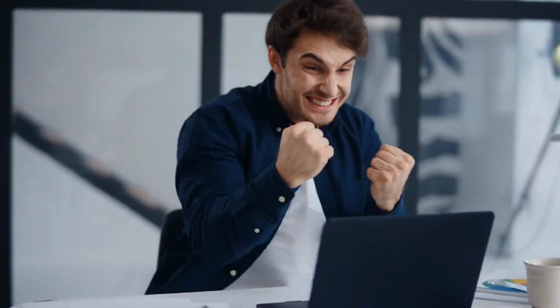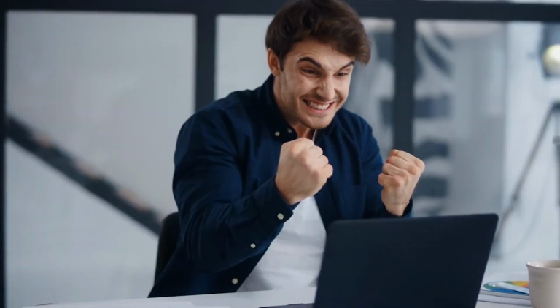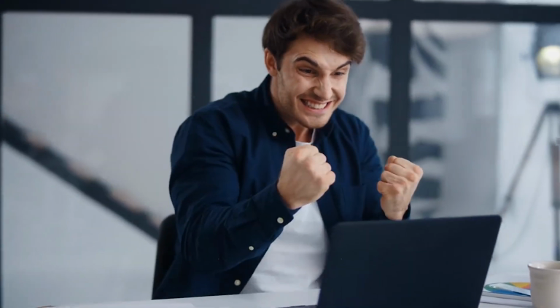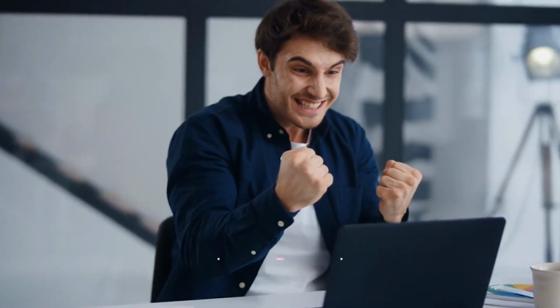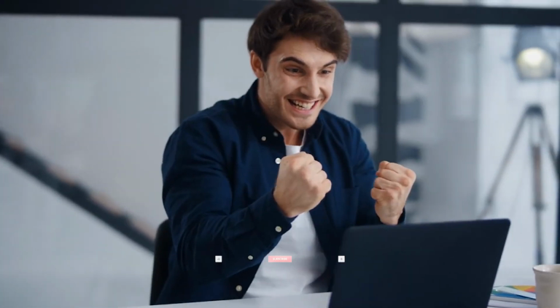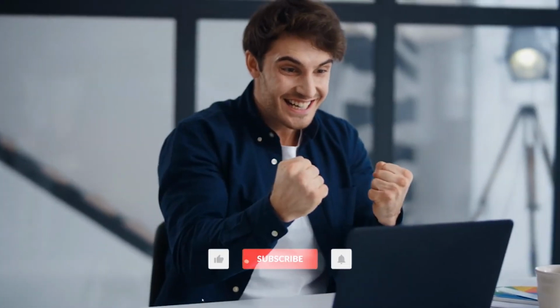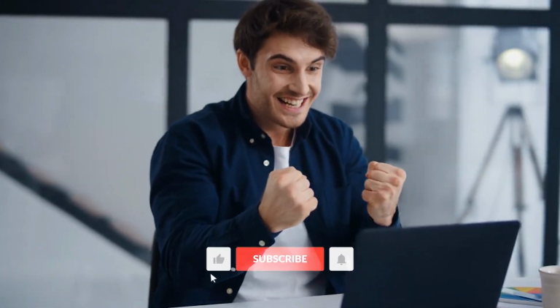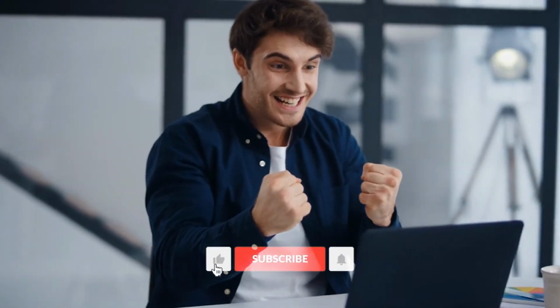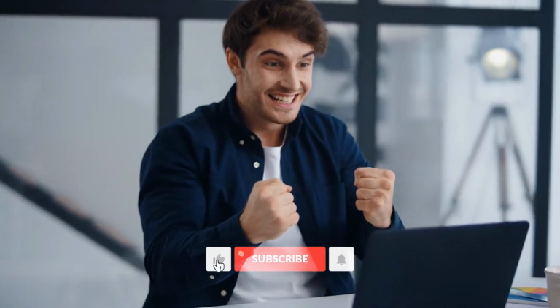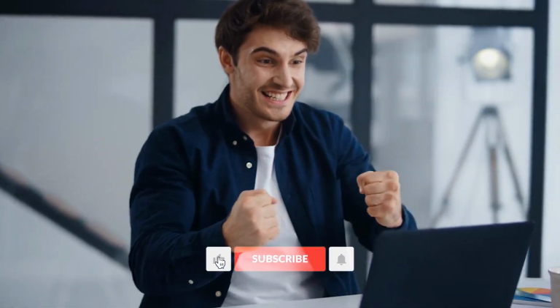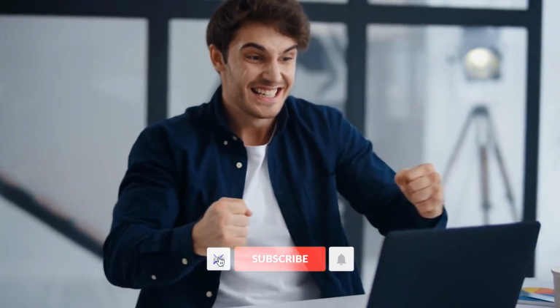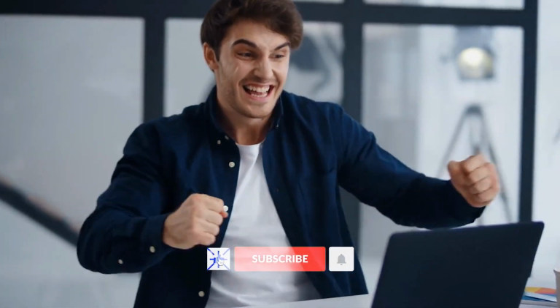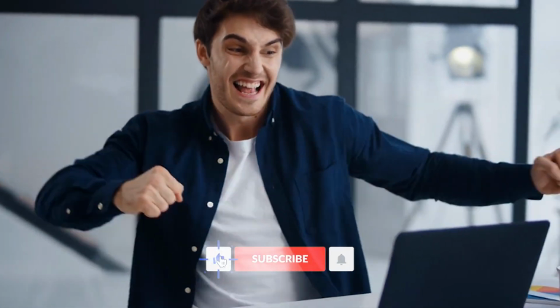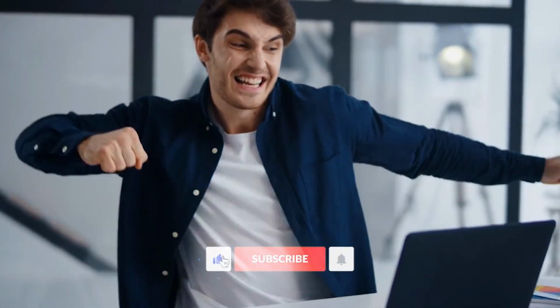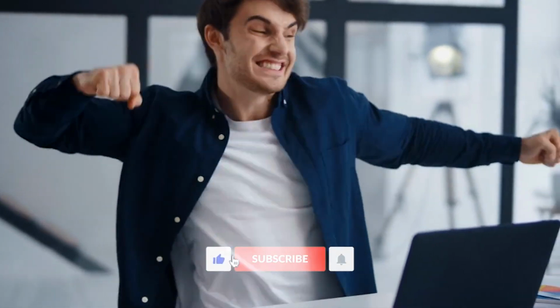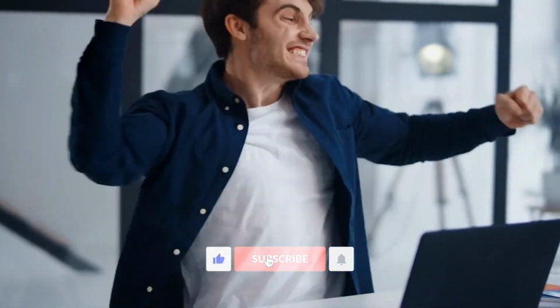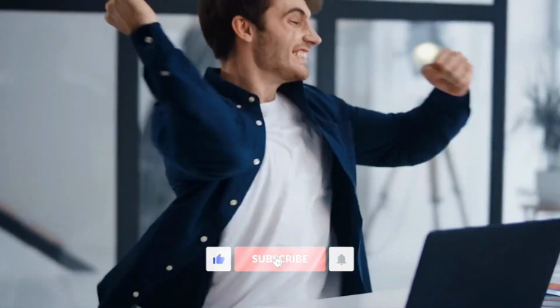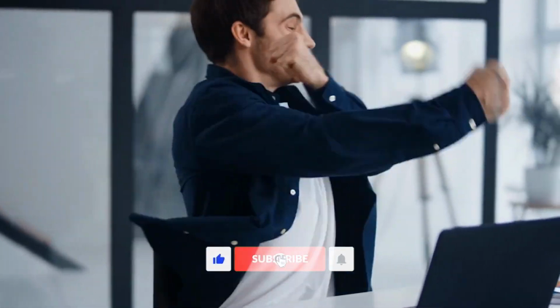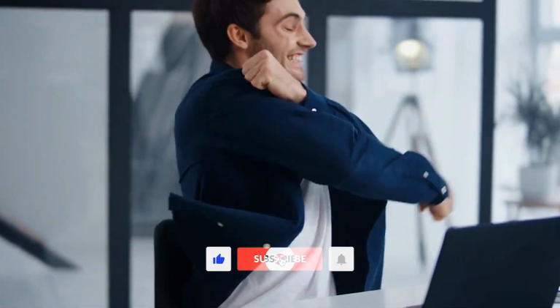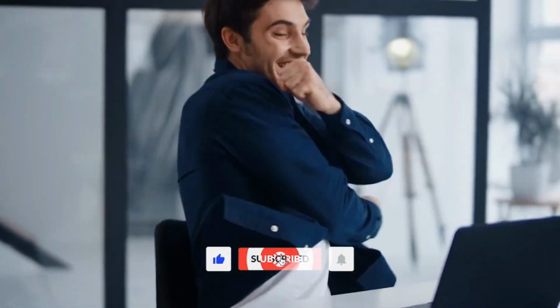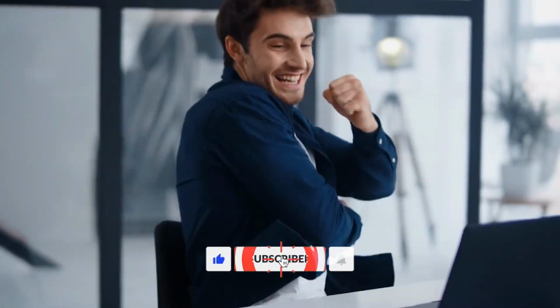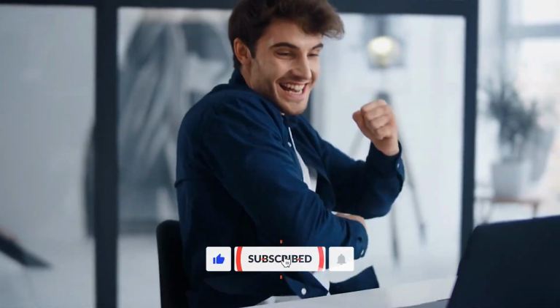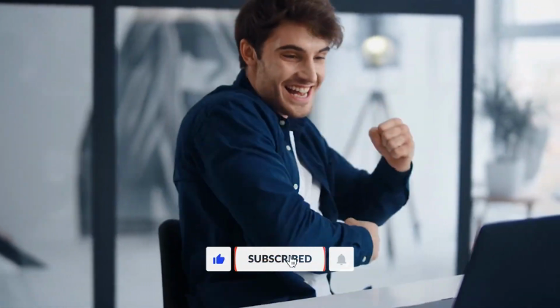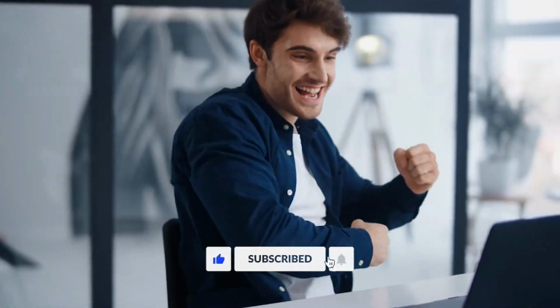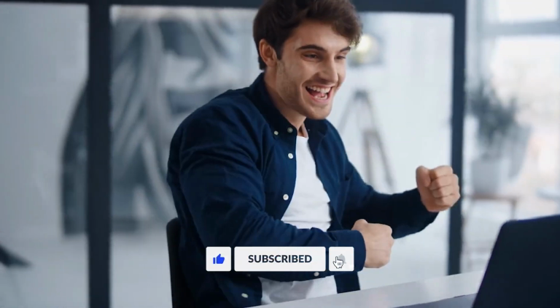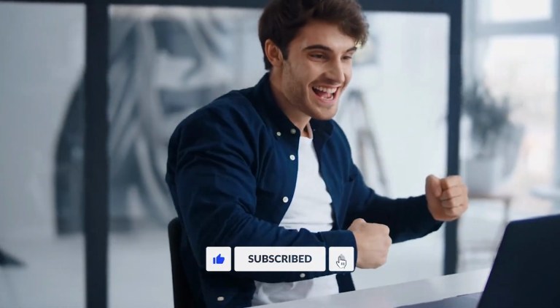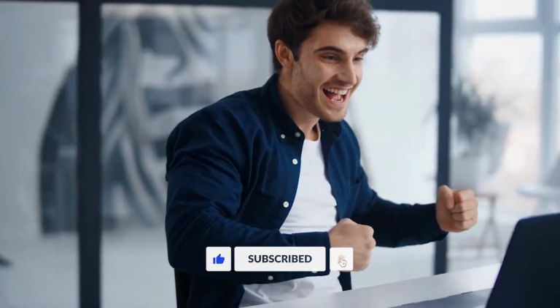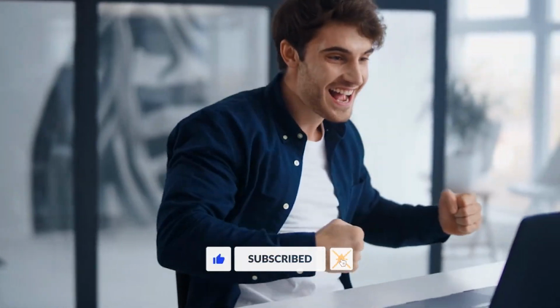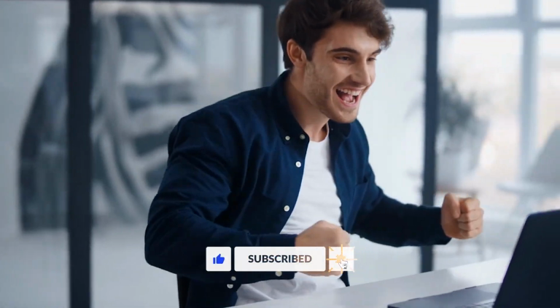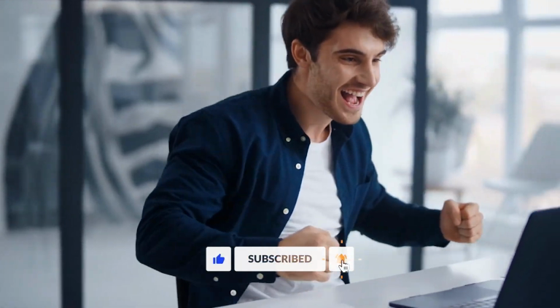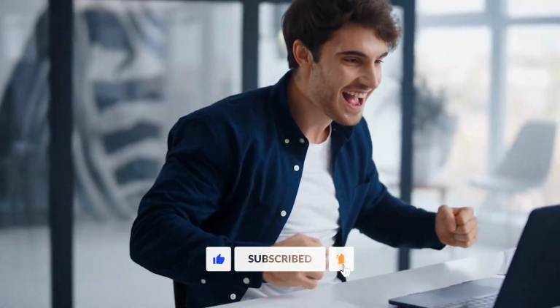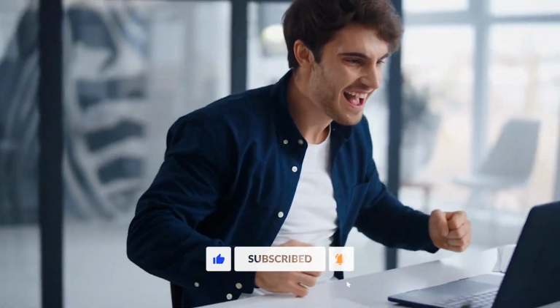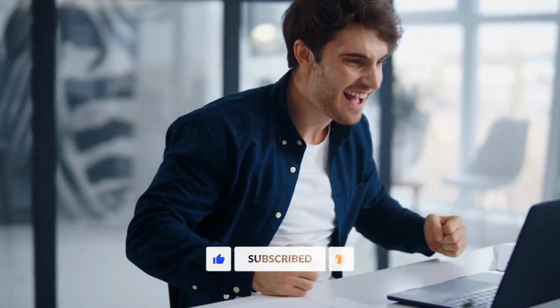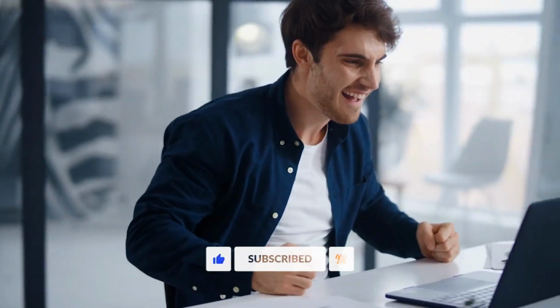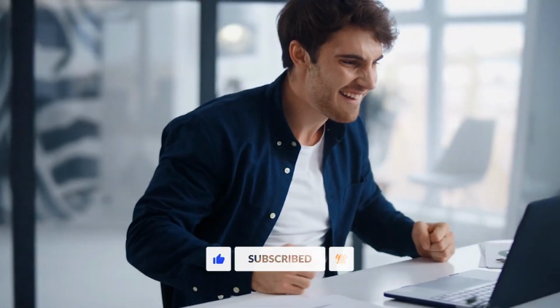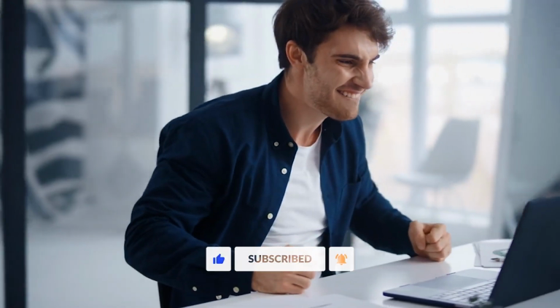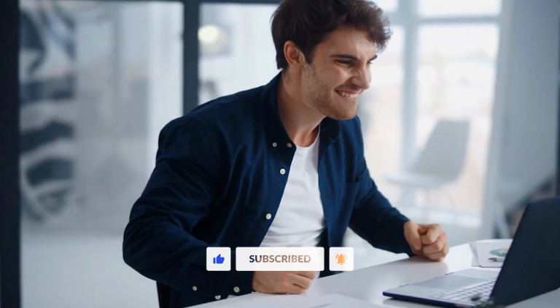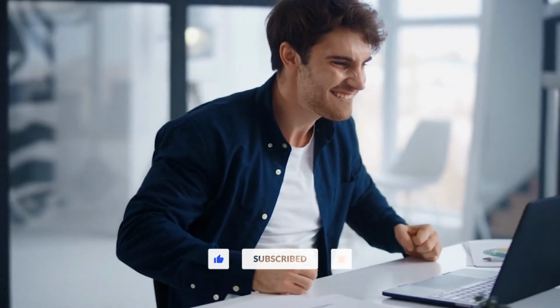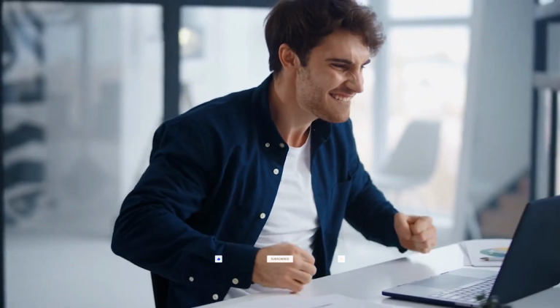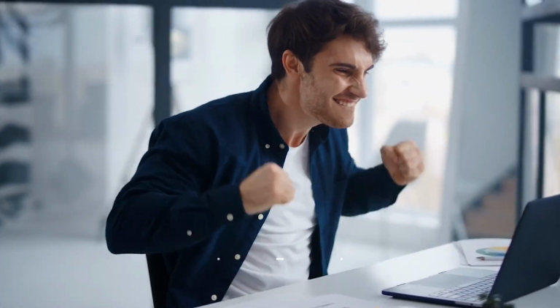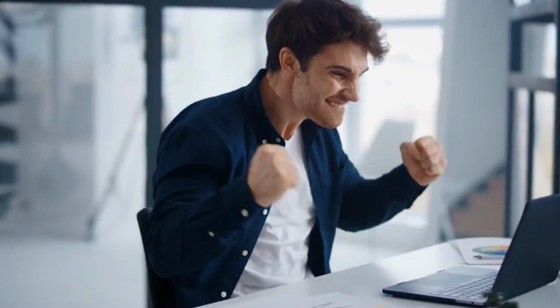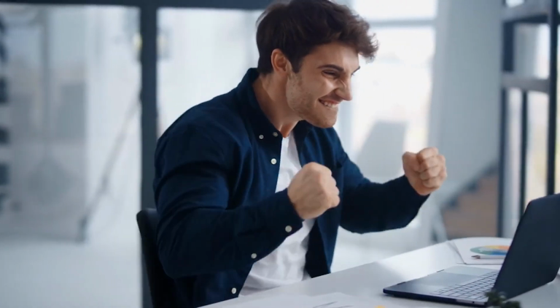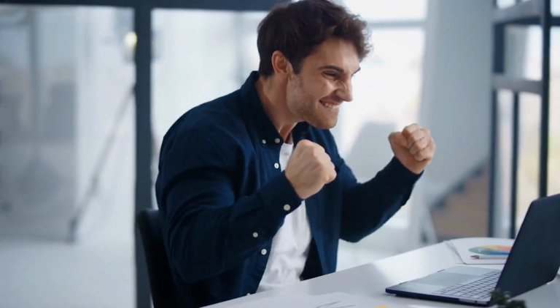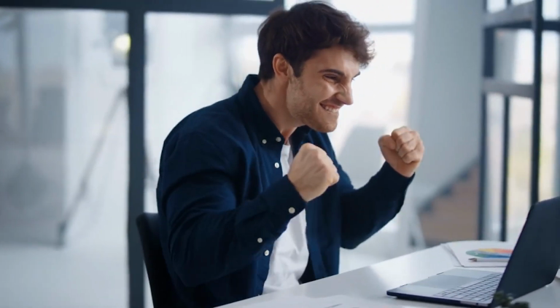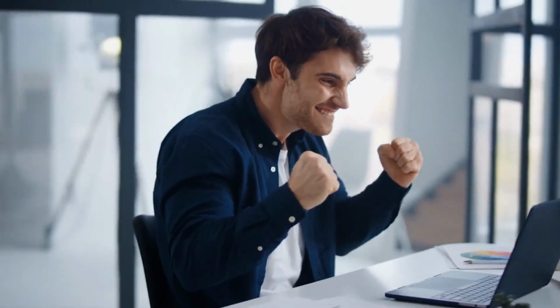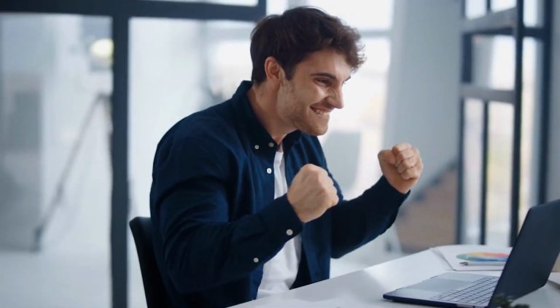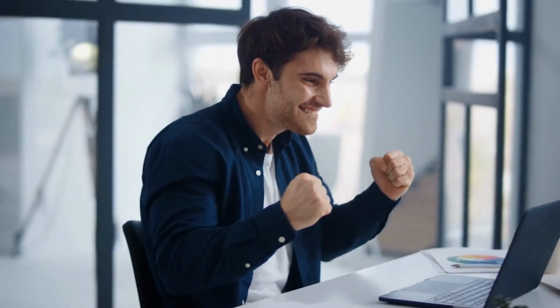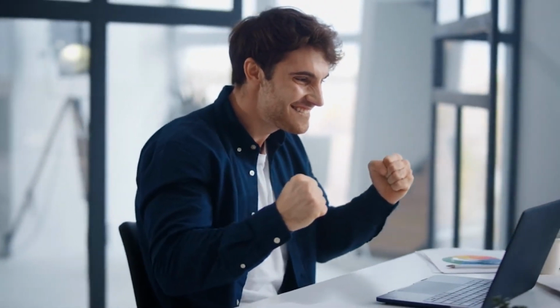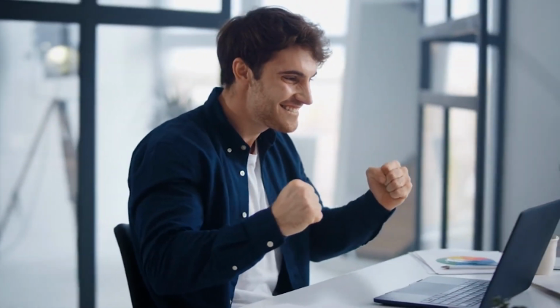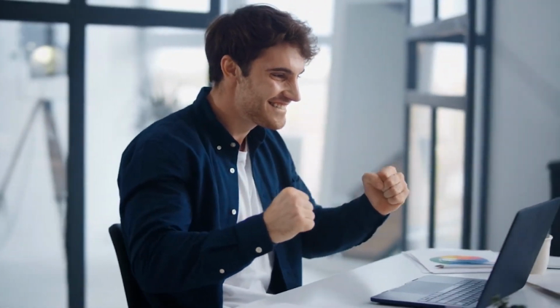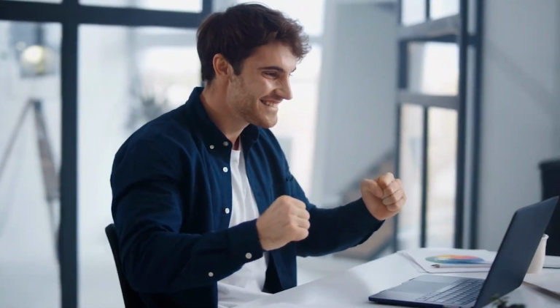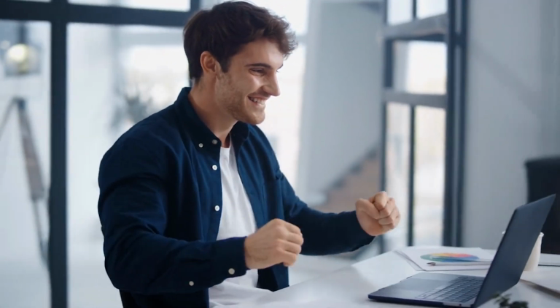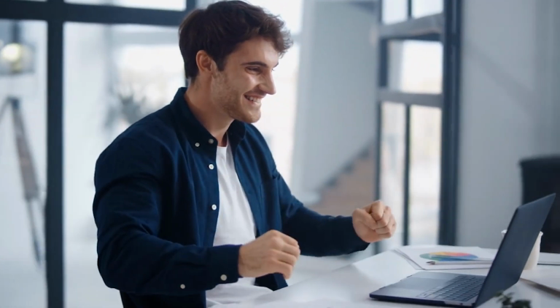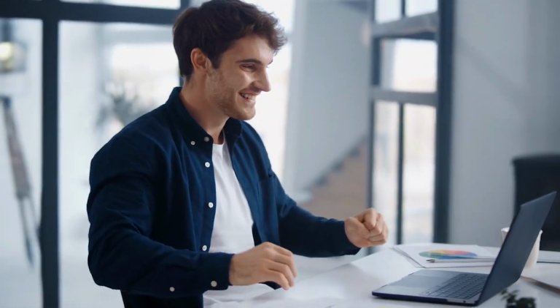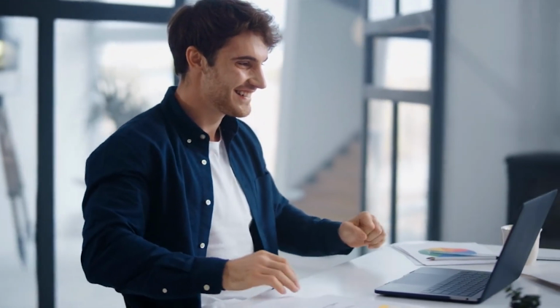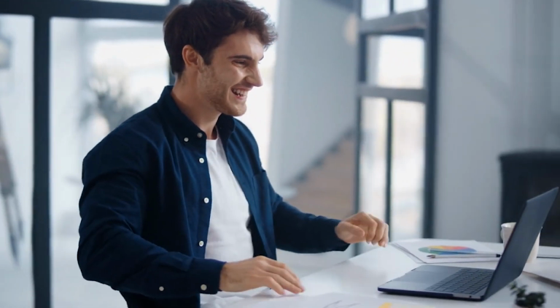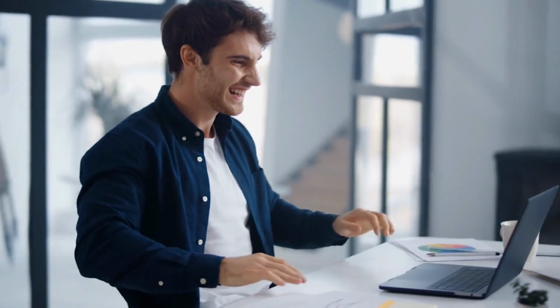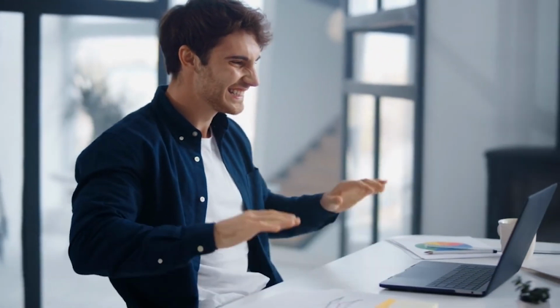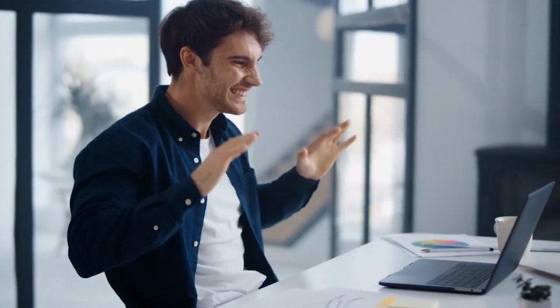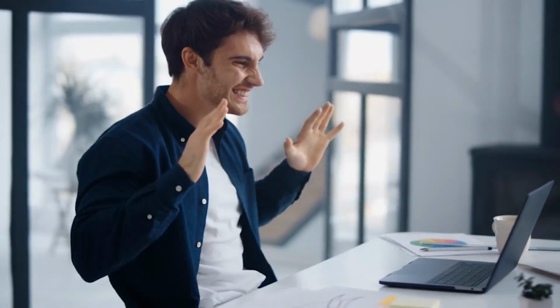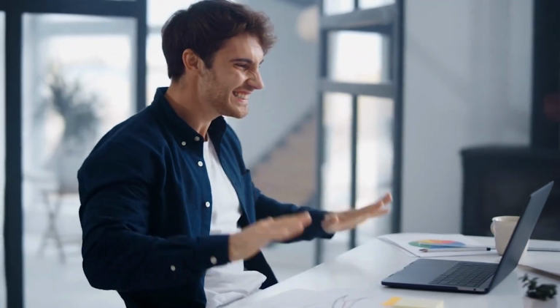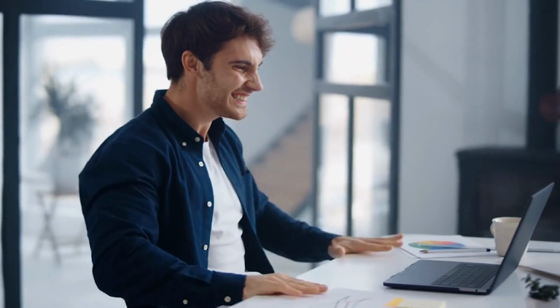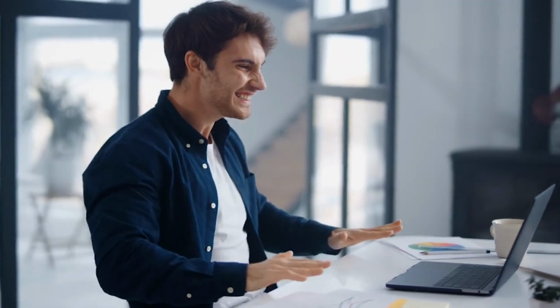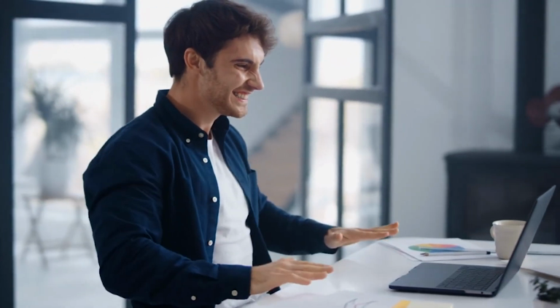Thanks for watching and don't forget to like, share, and subscribe for more updates on cutting-edge tech innovations. Bye for now and see you in the next one.